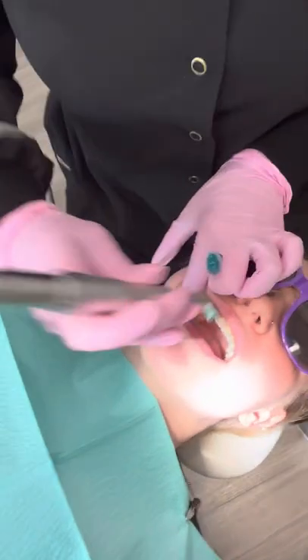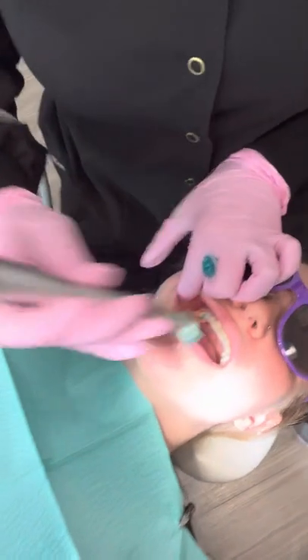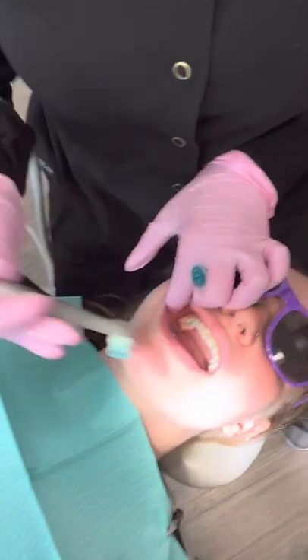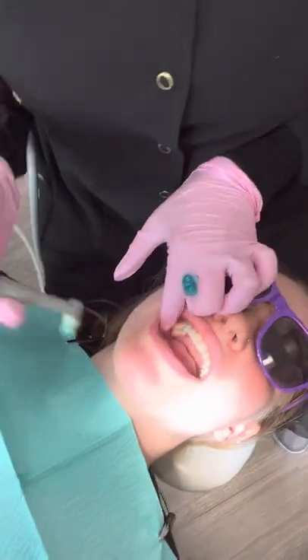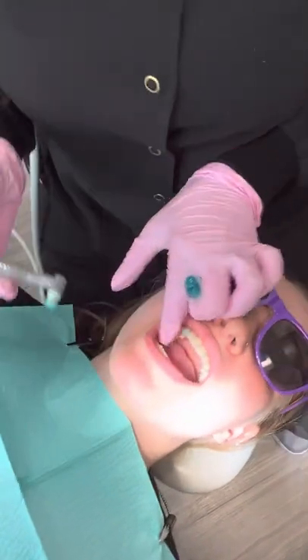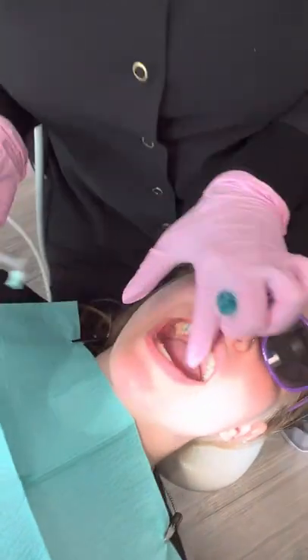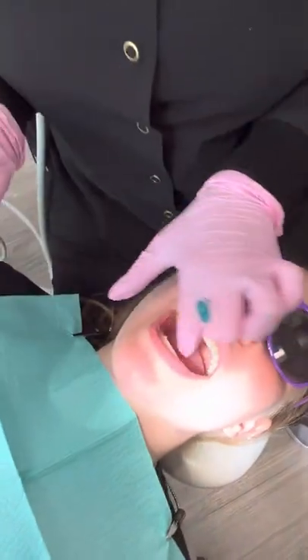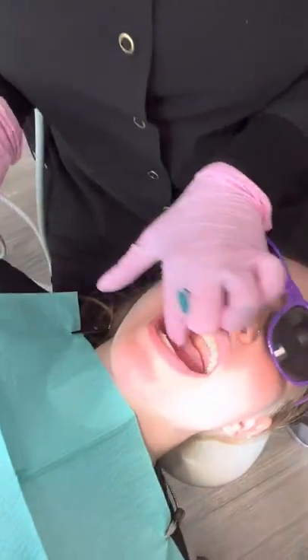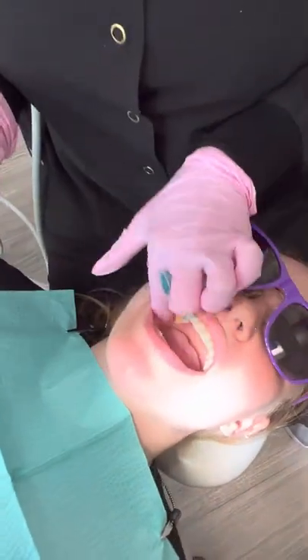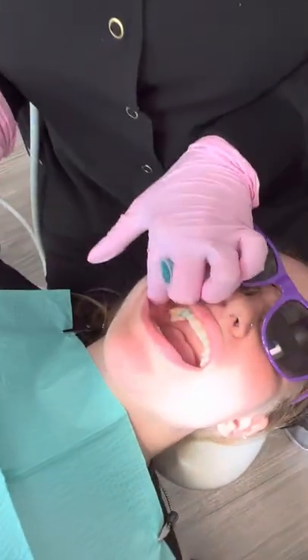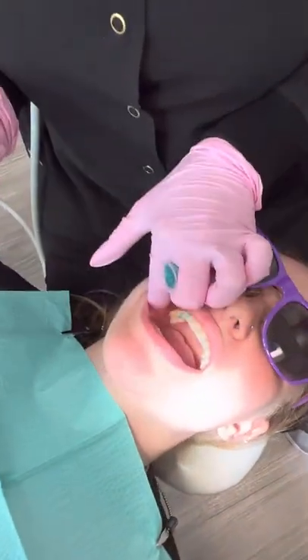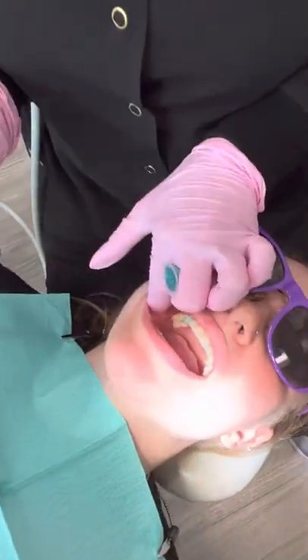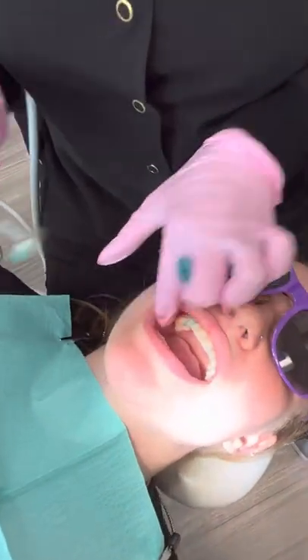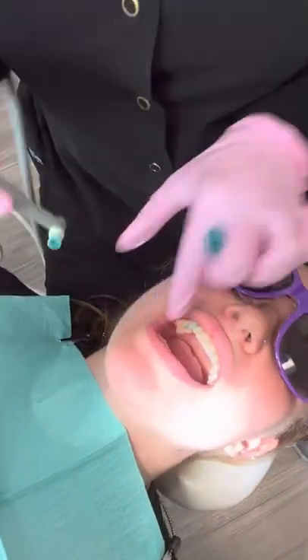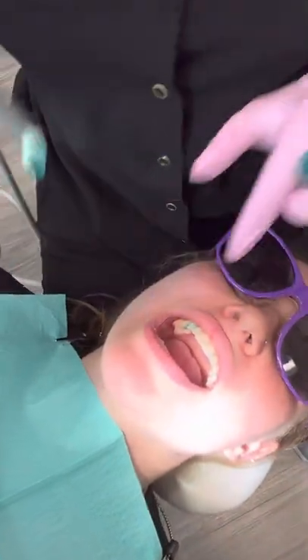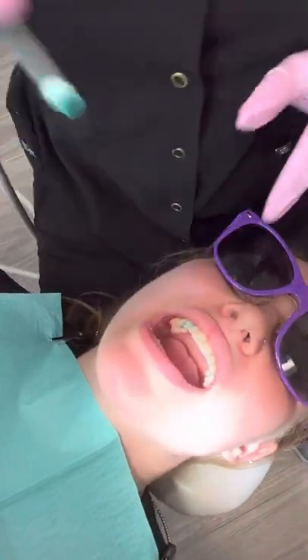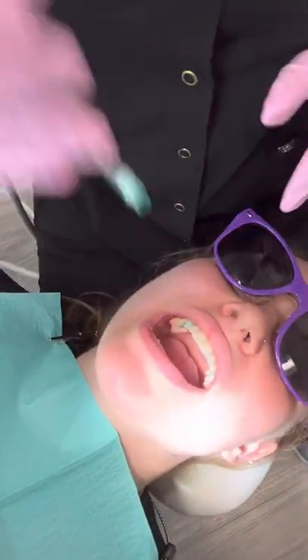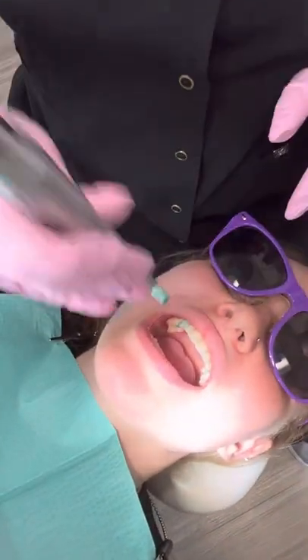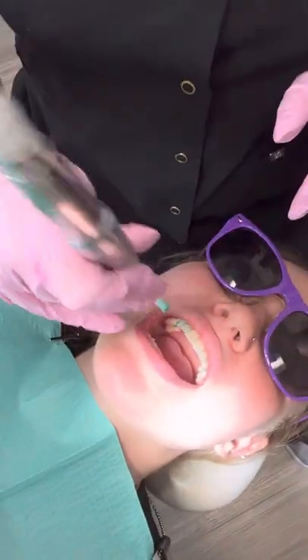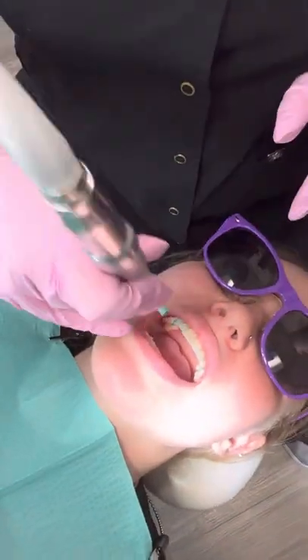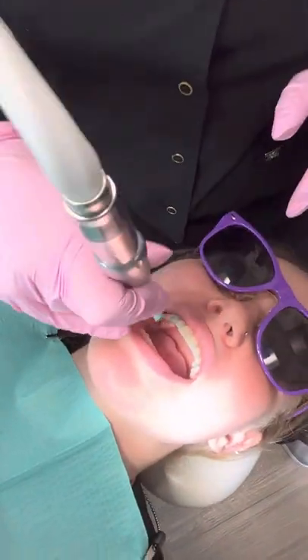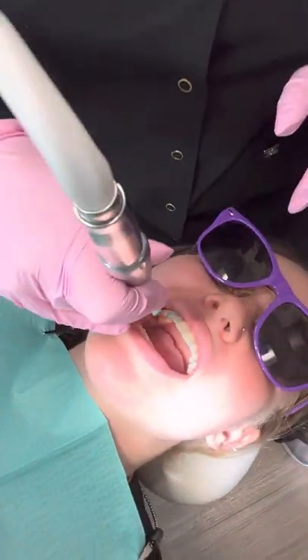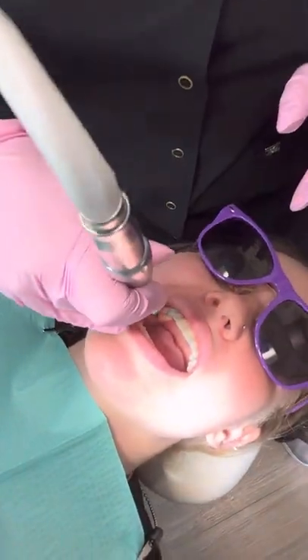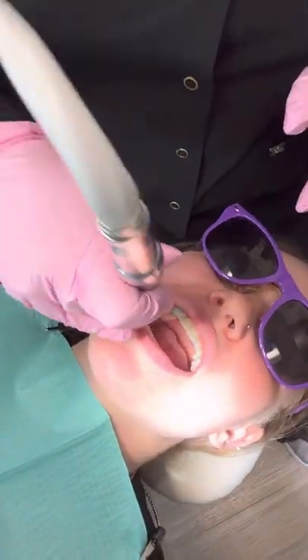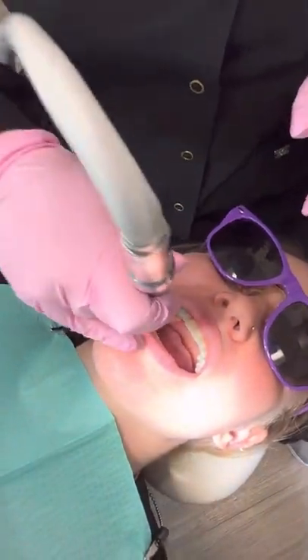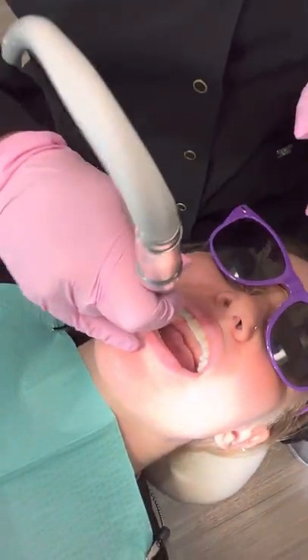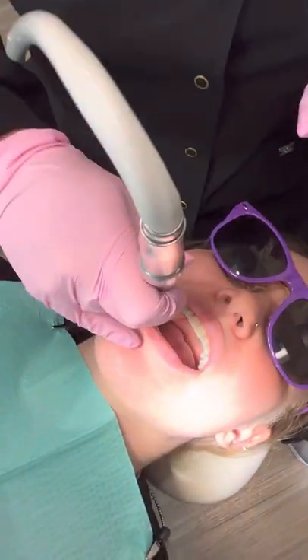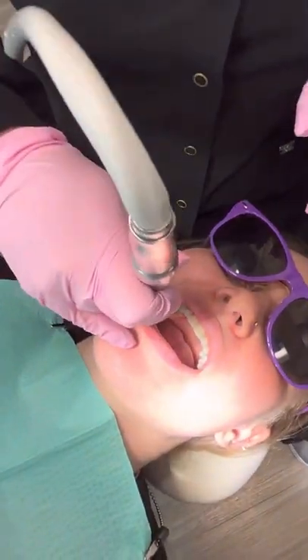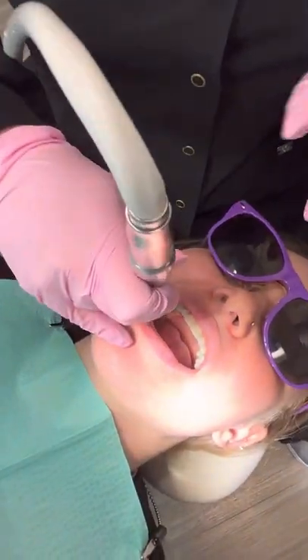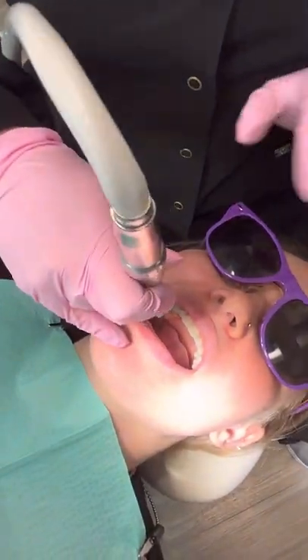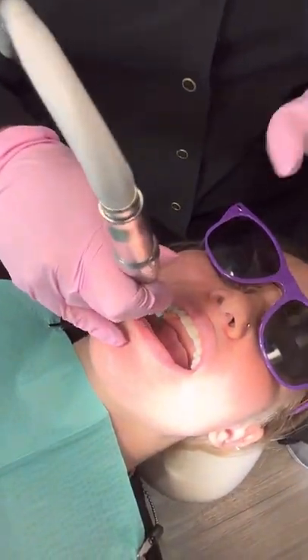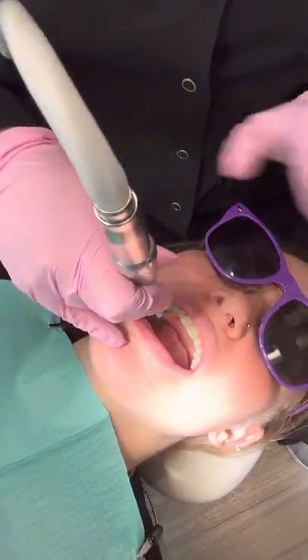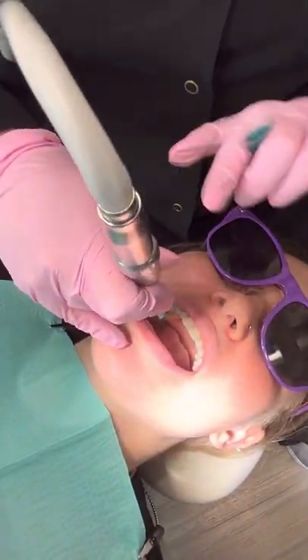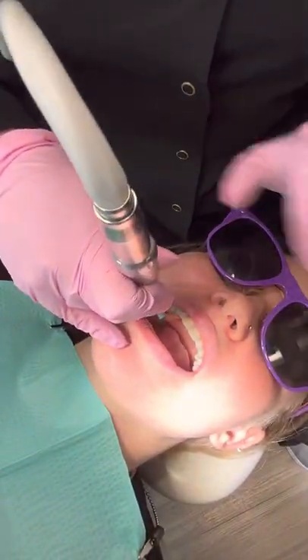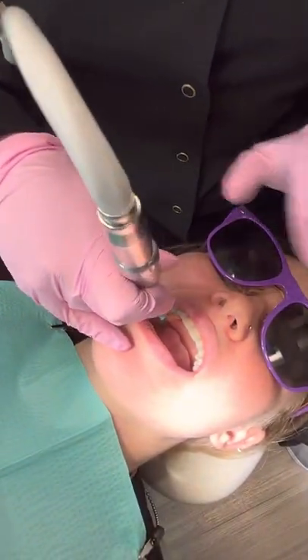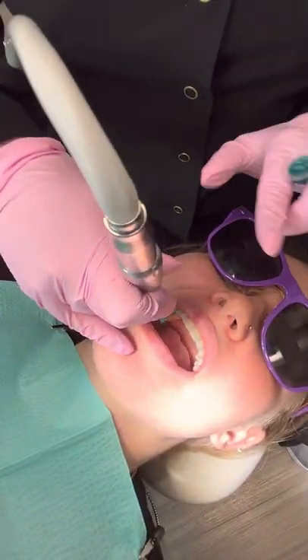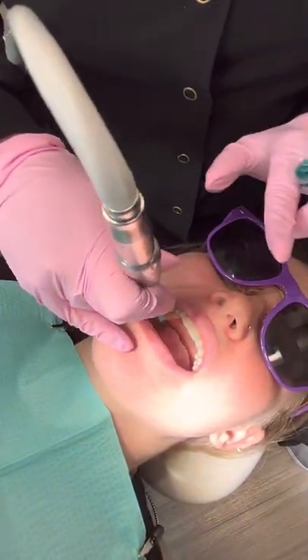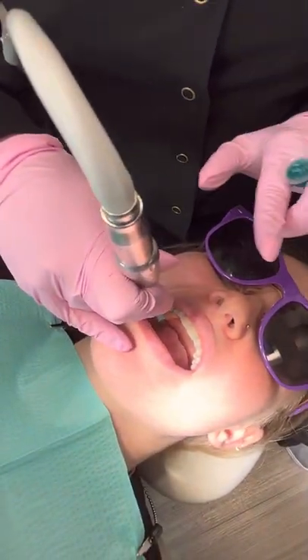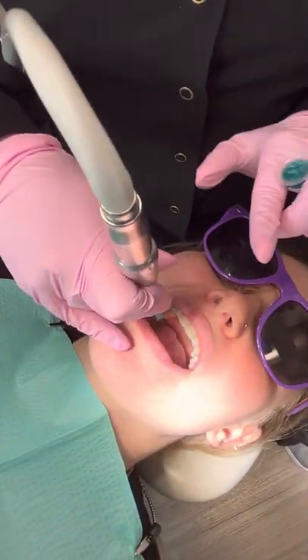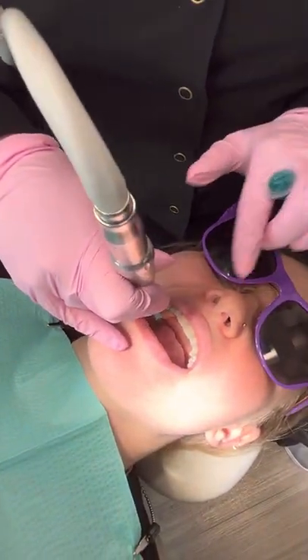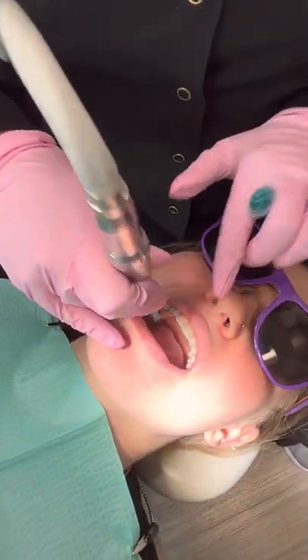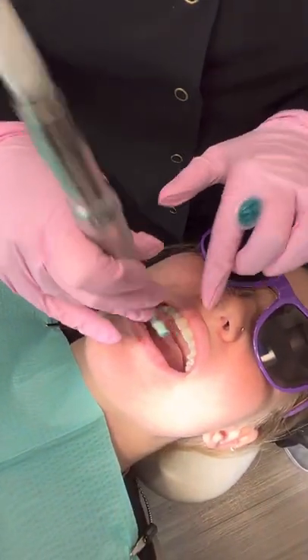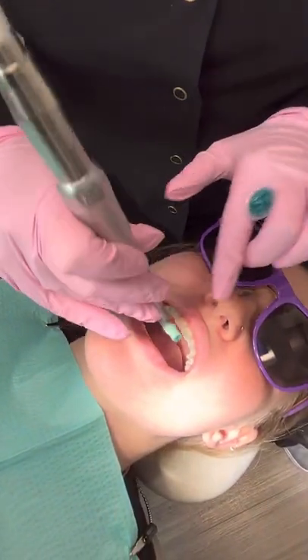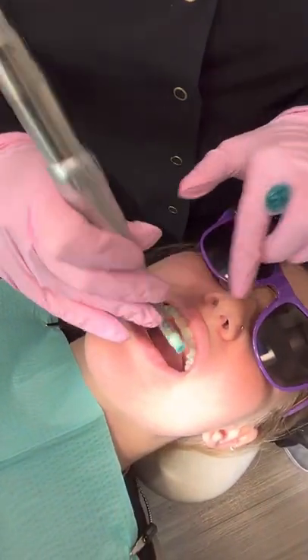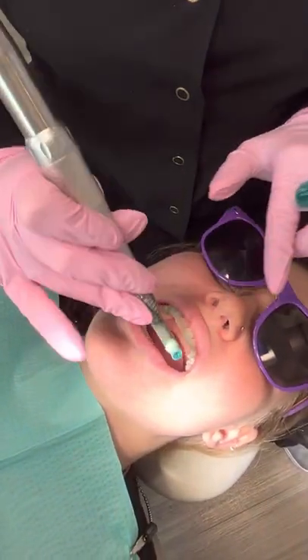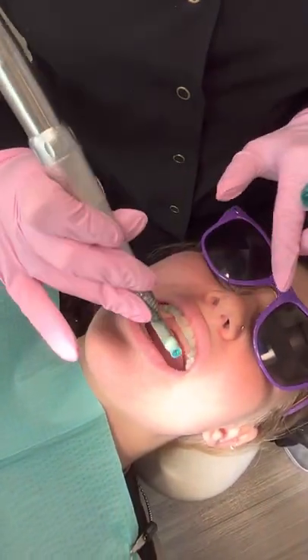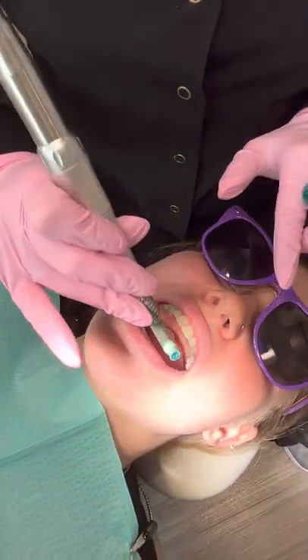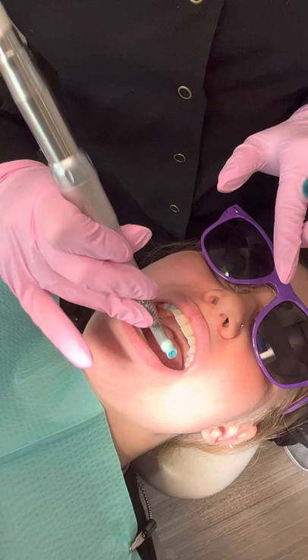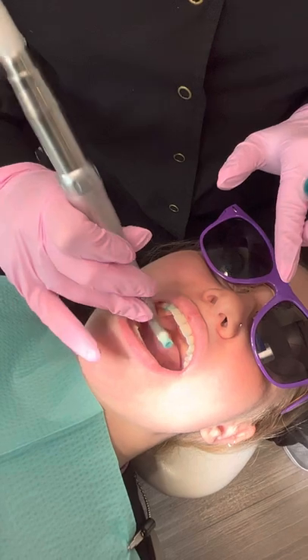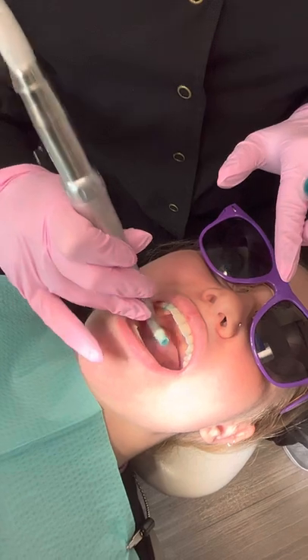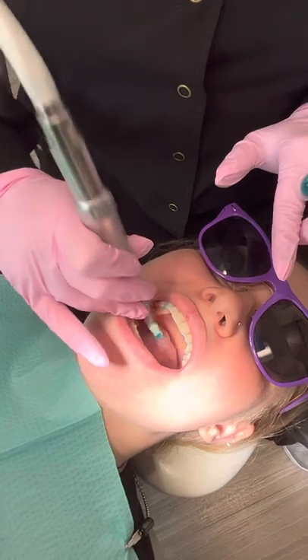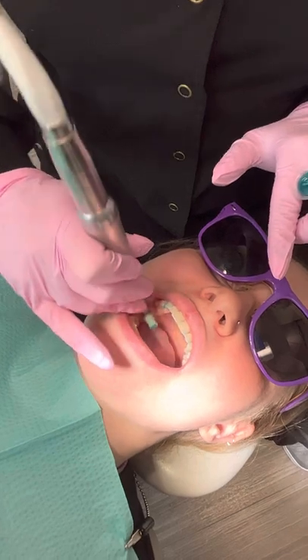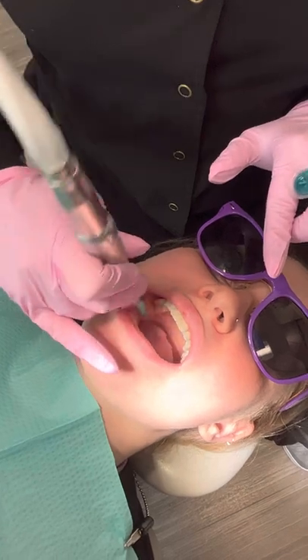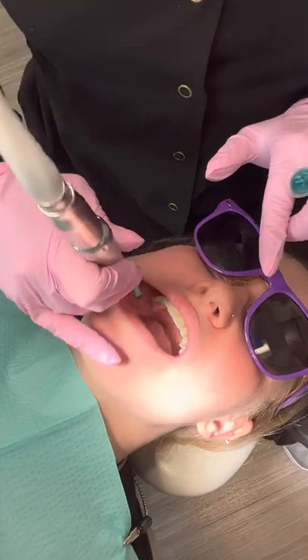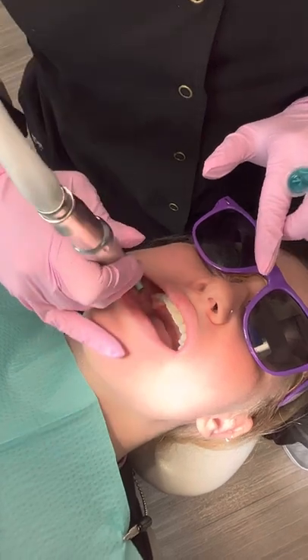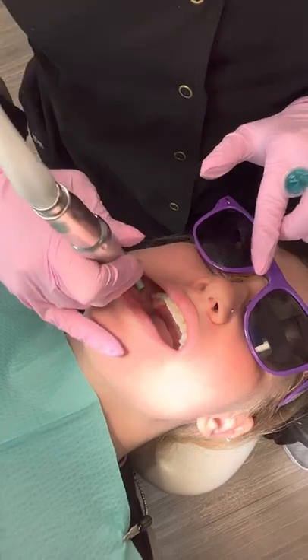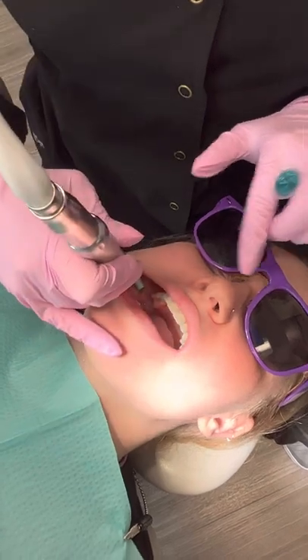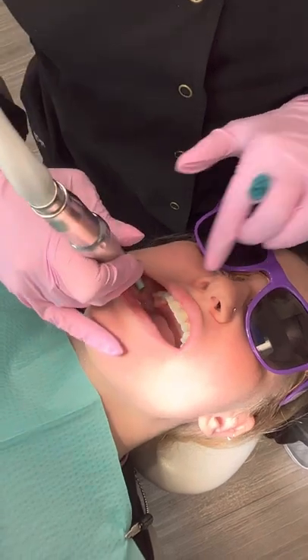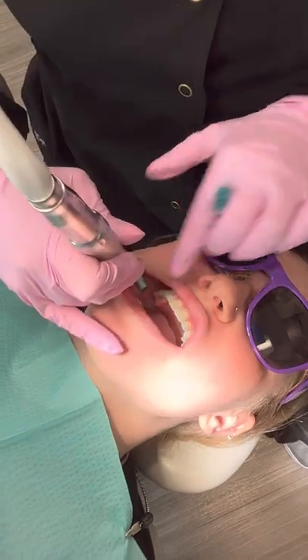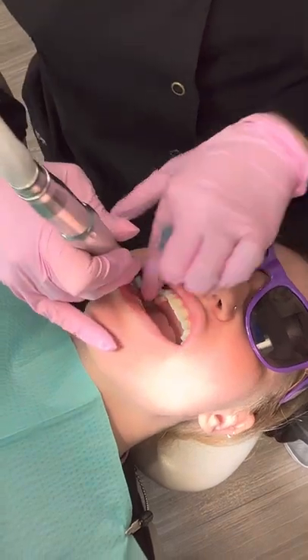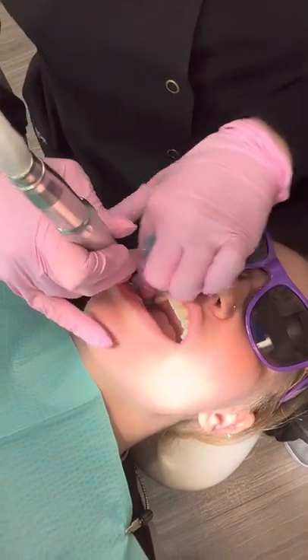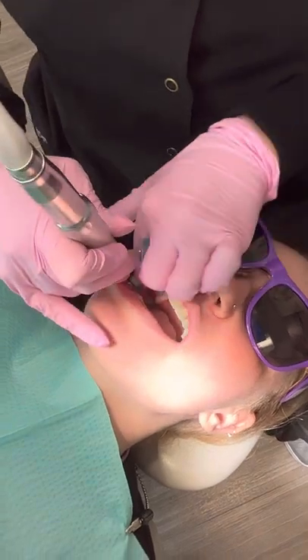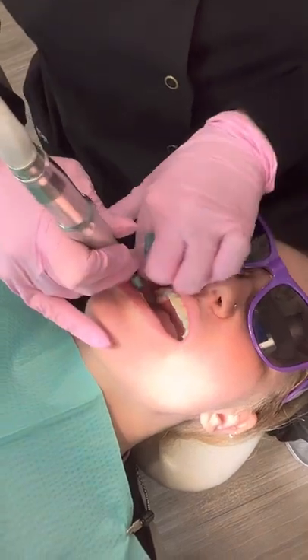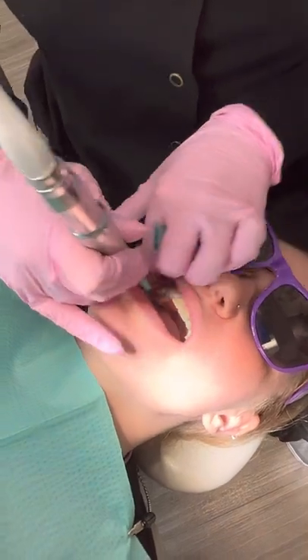Always make sure you're retracting the cheek and never pushing the handpiece like this. Push your handpiece in and retract.